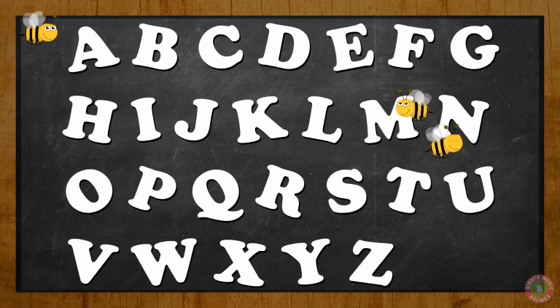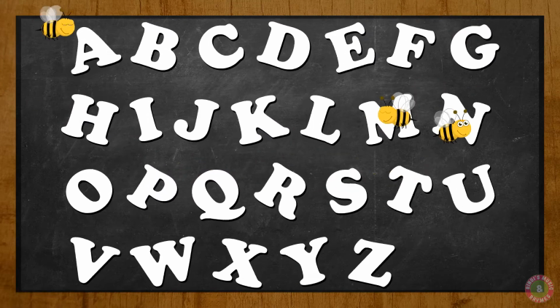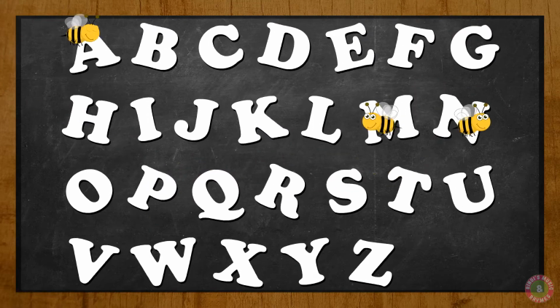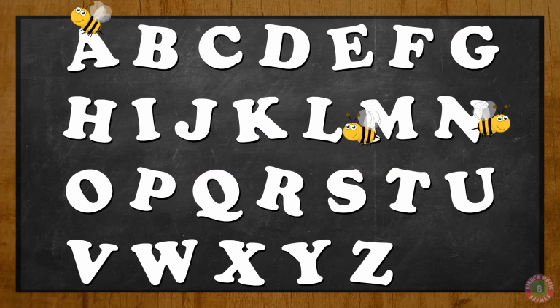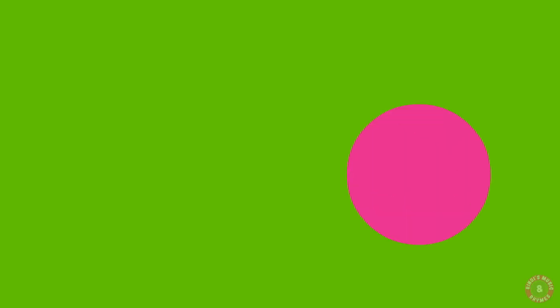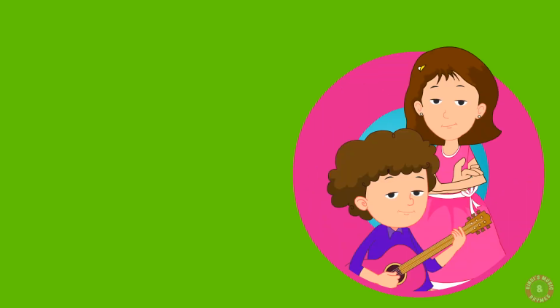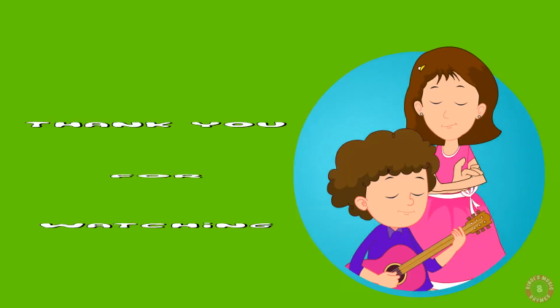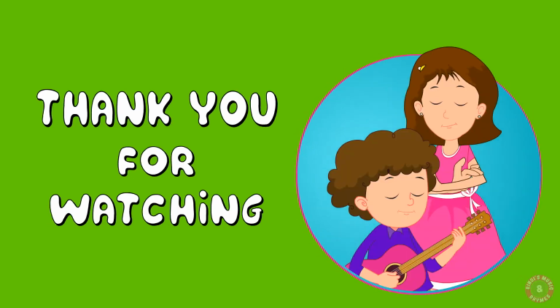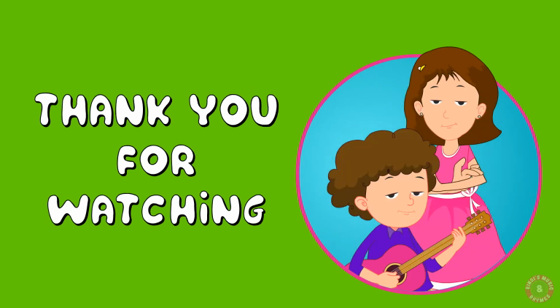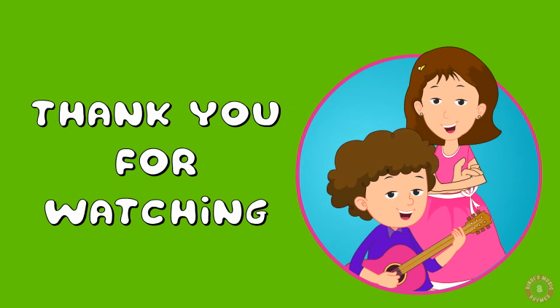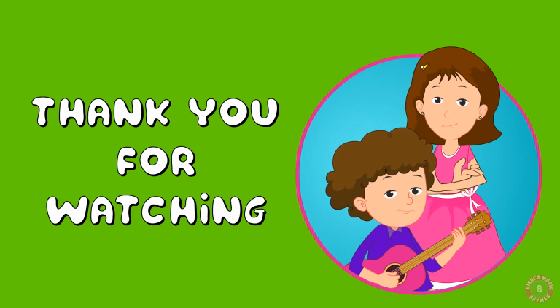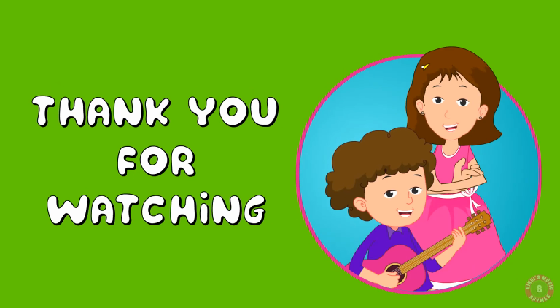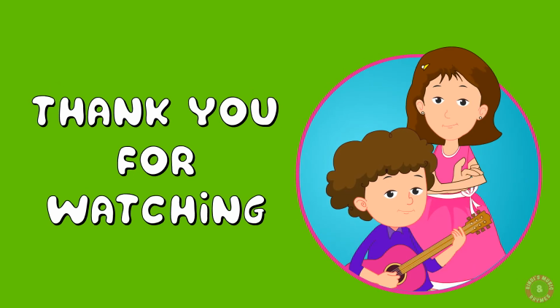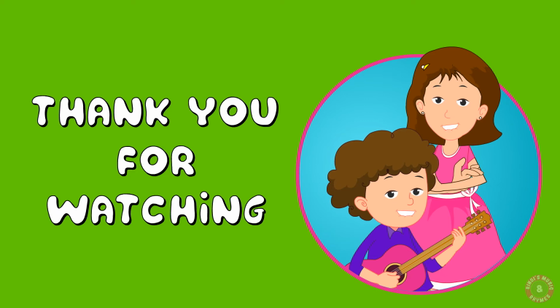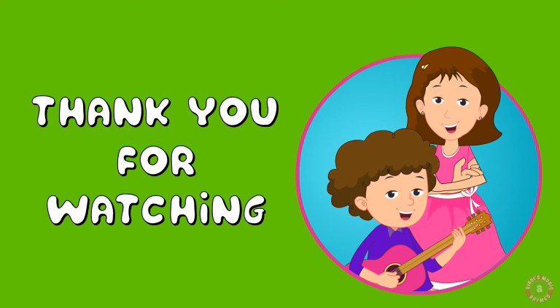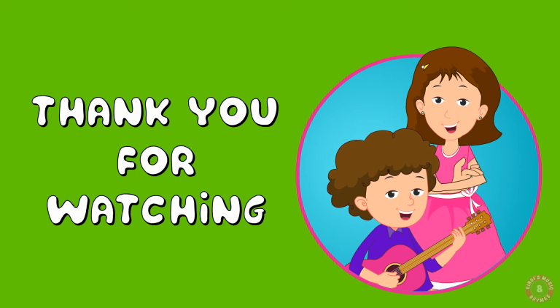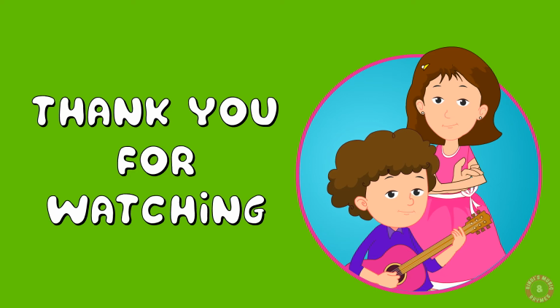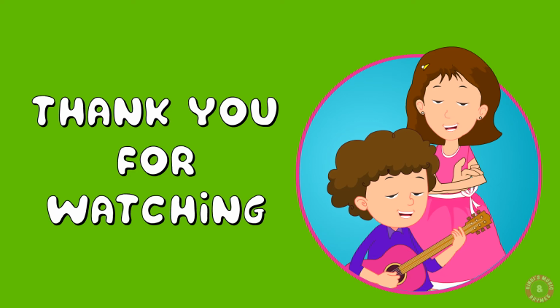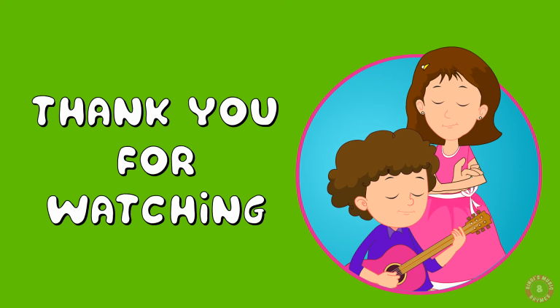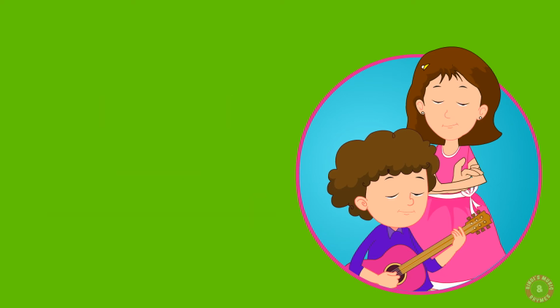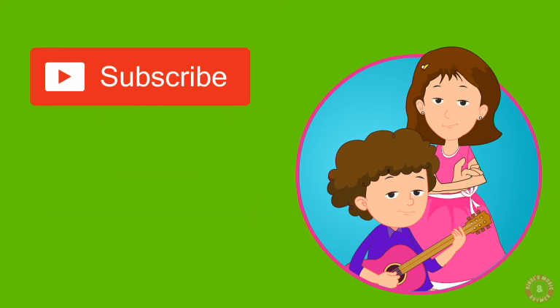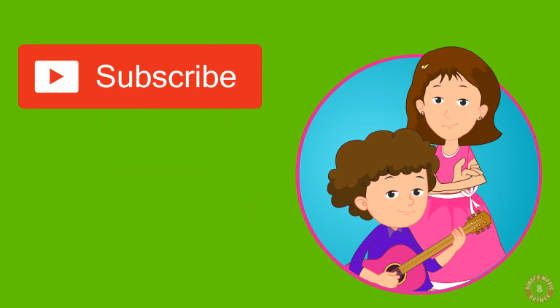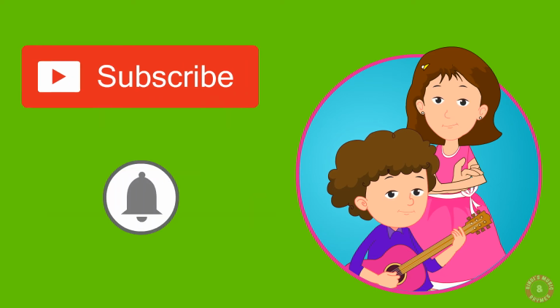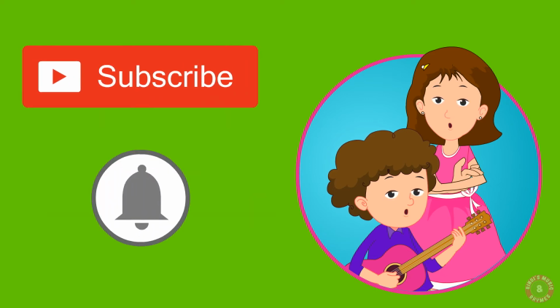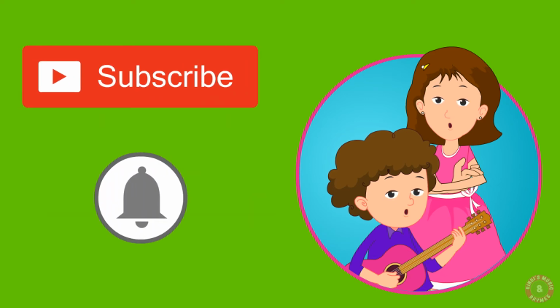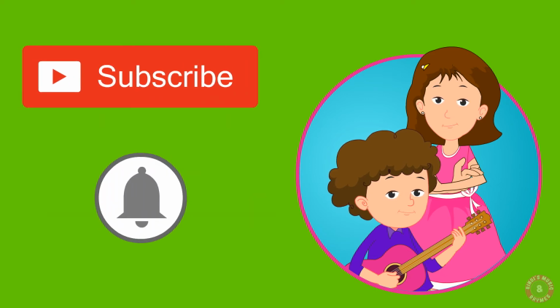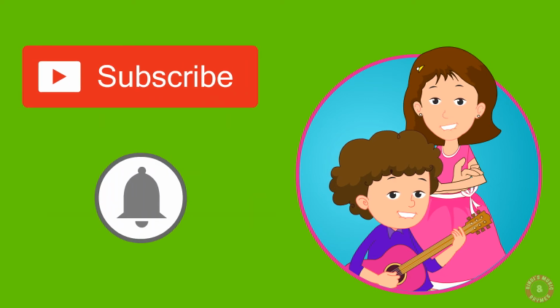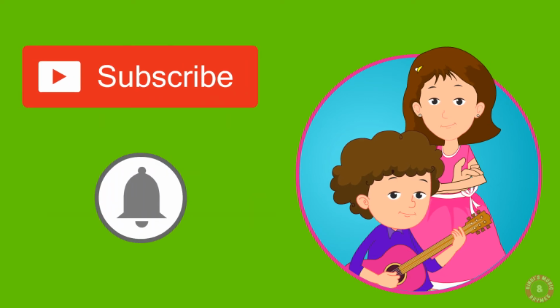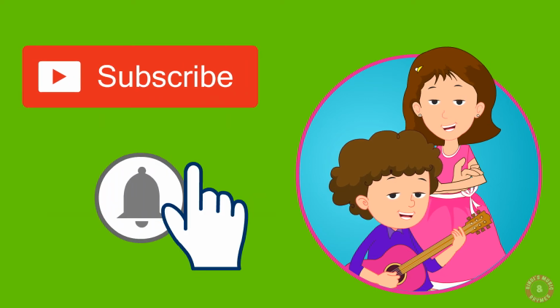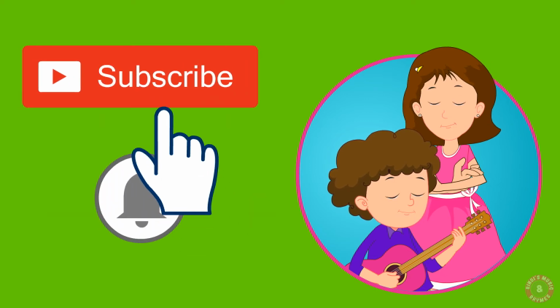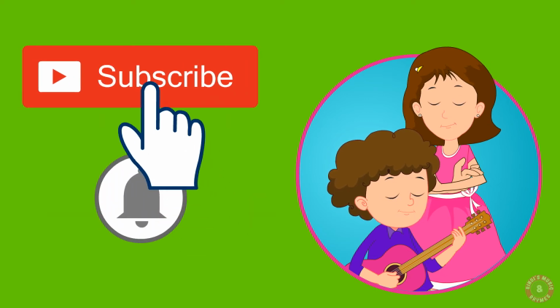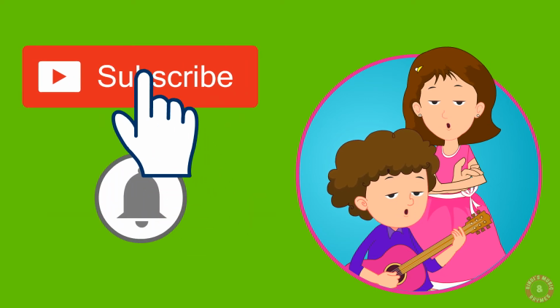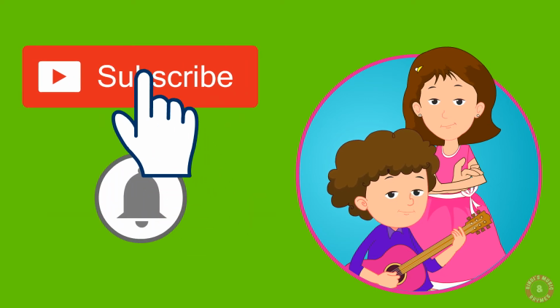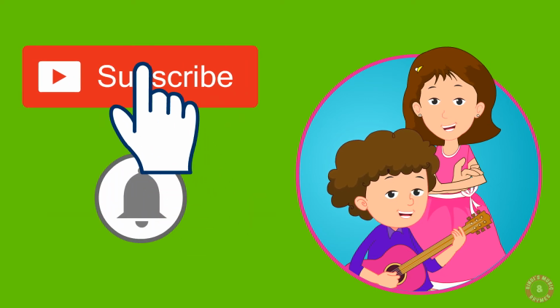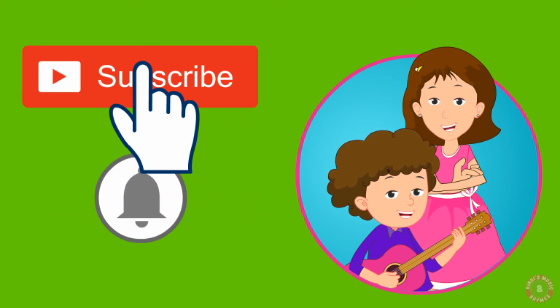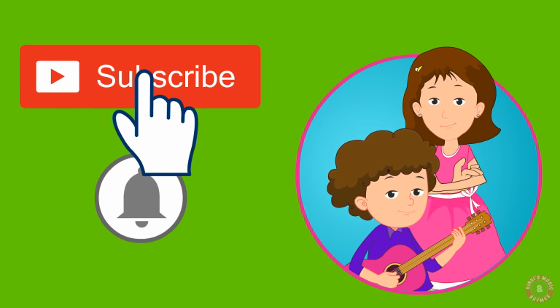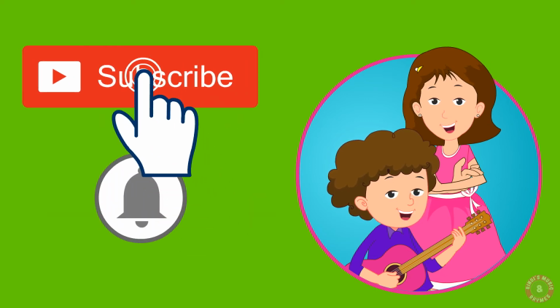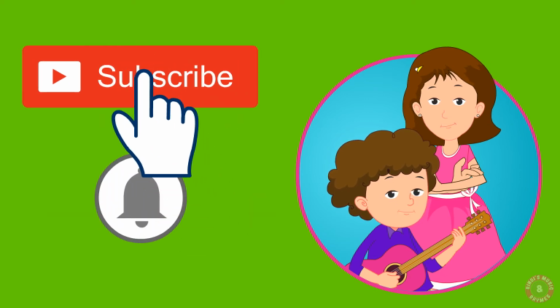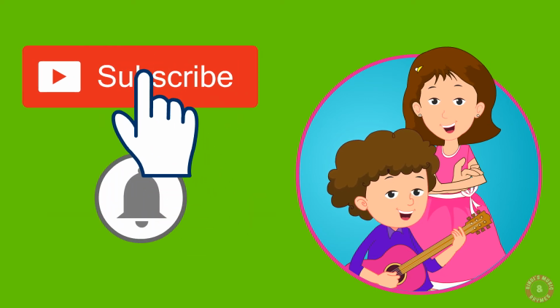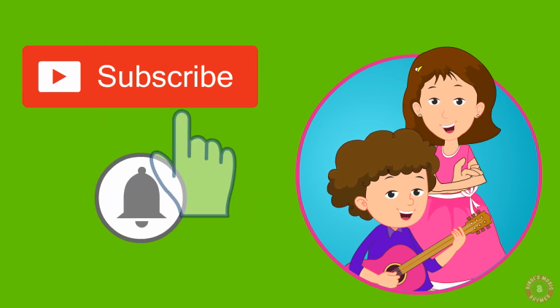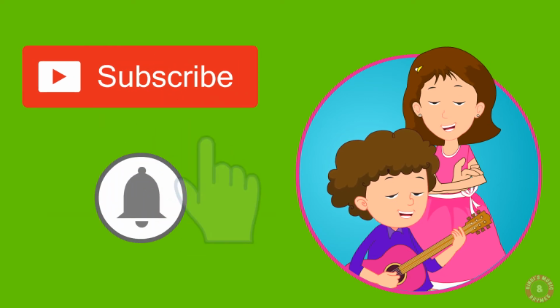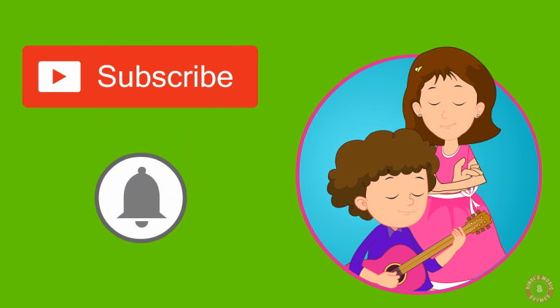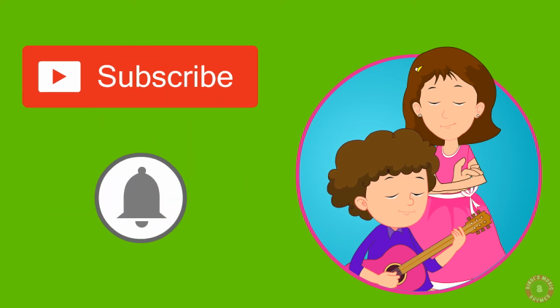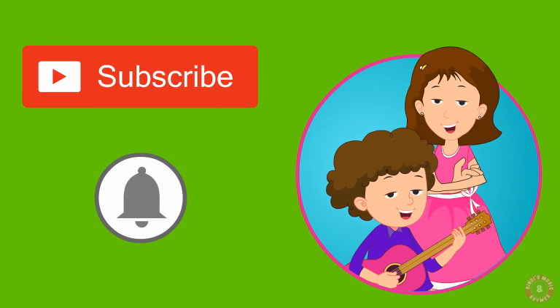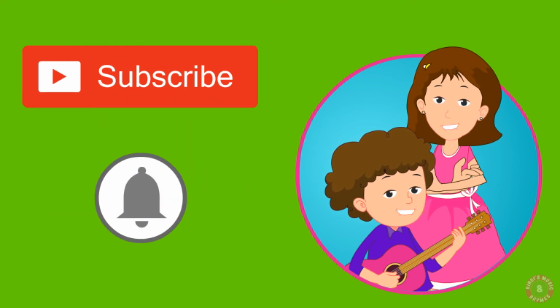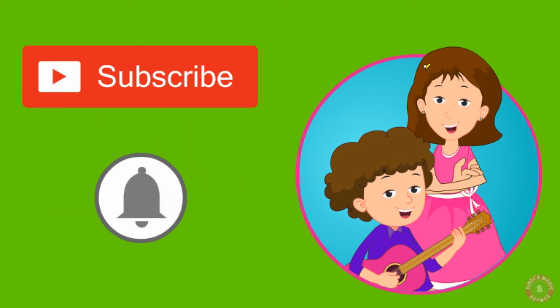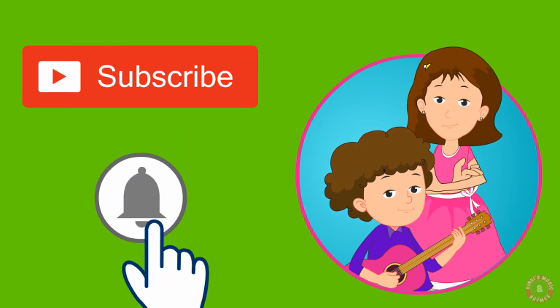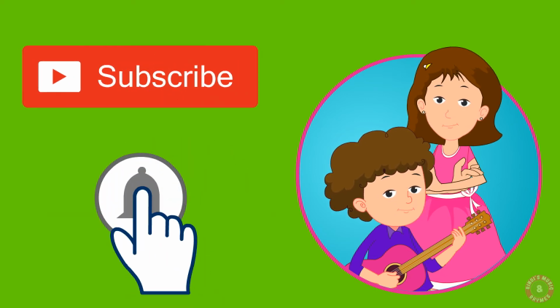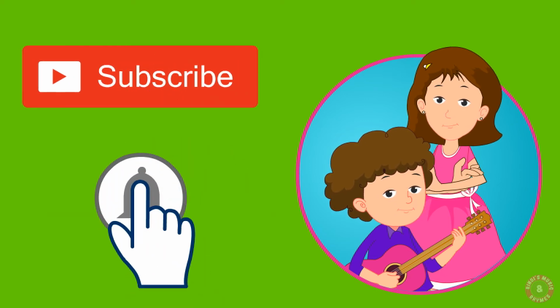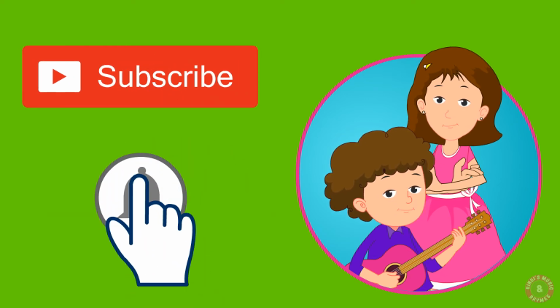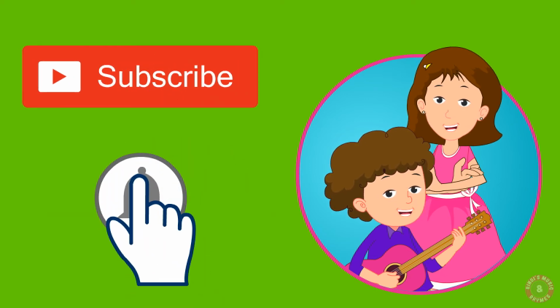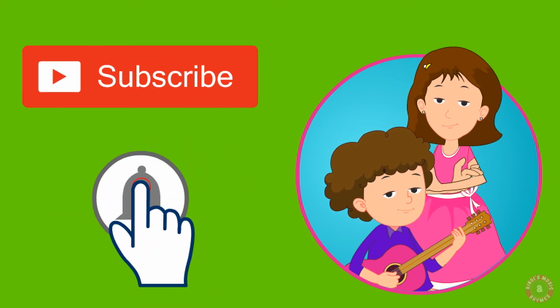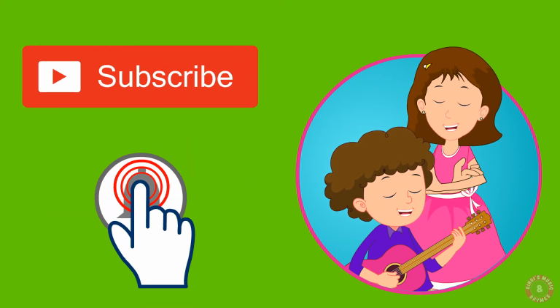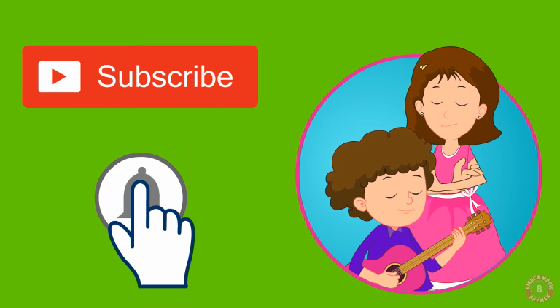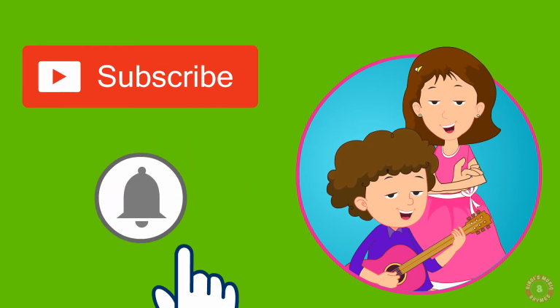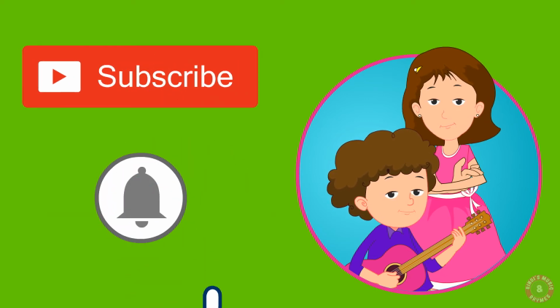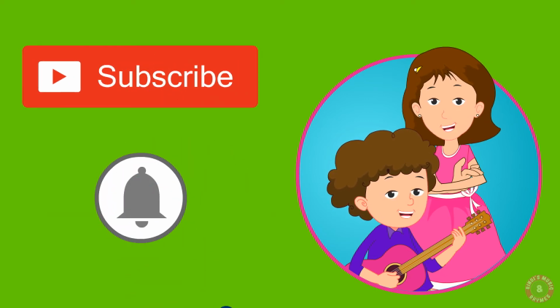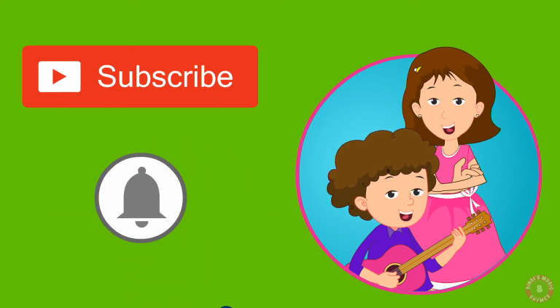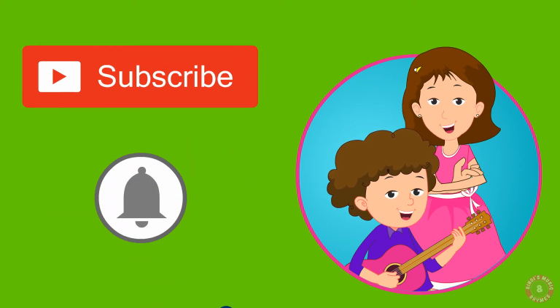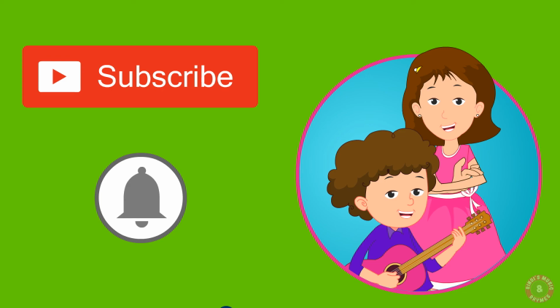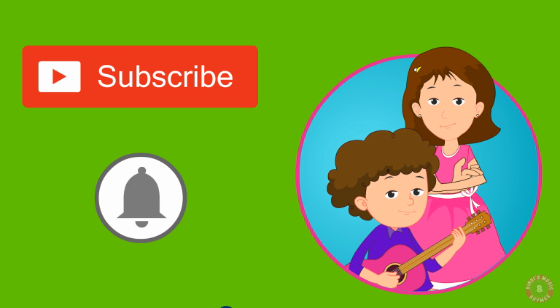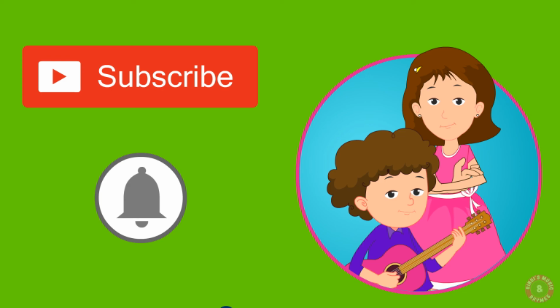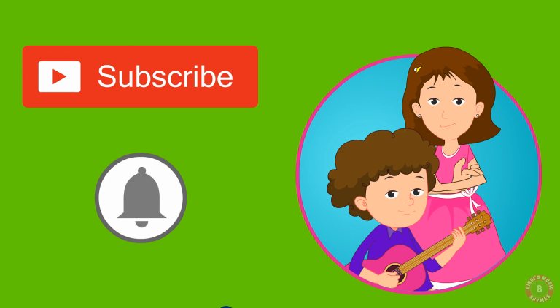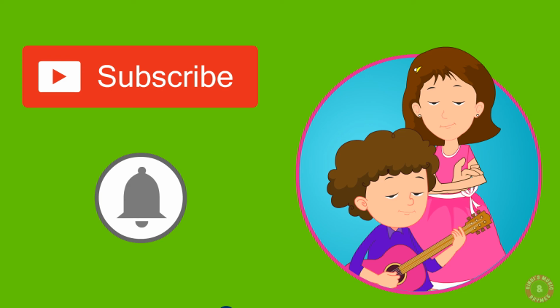Thank you for watching! Don't forget to click the subscribe button and the bell icon.